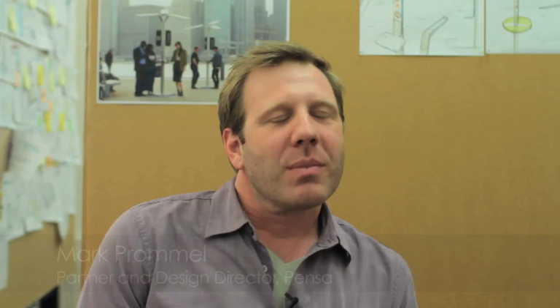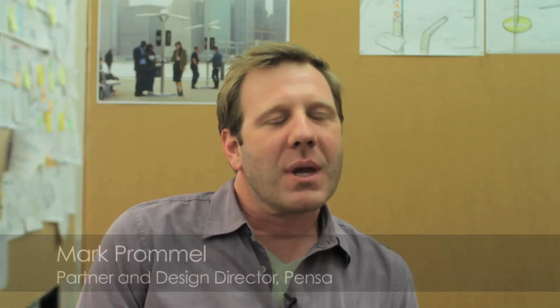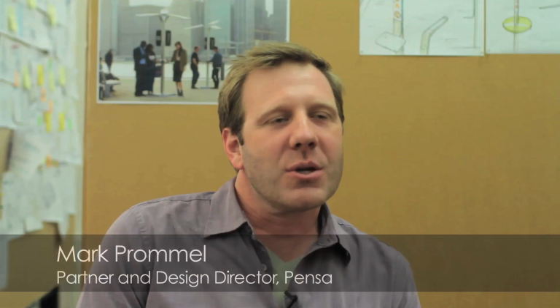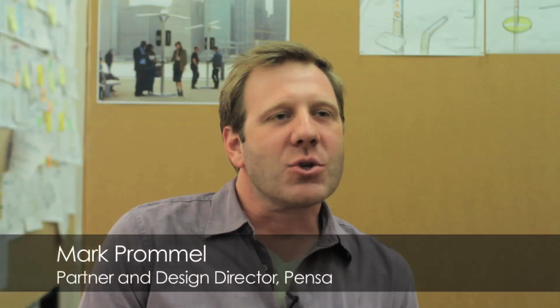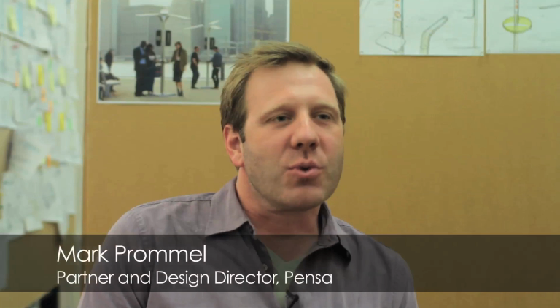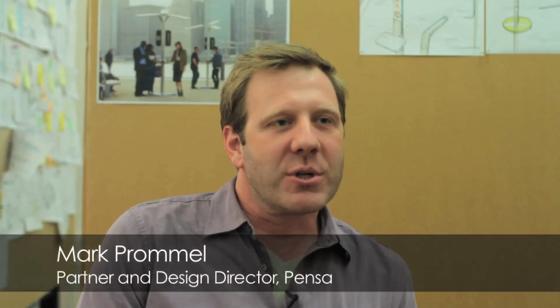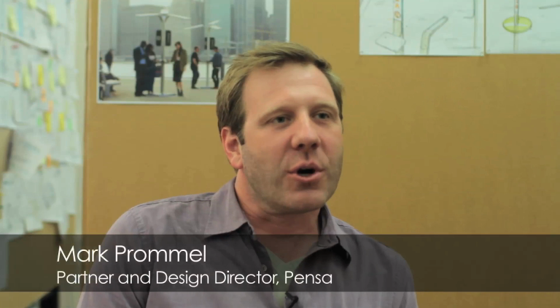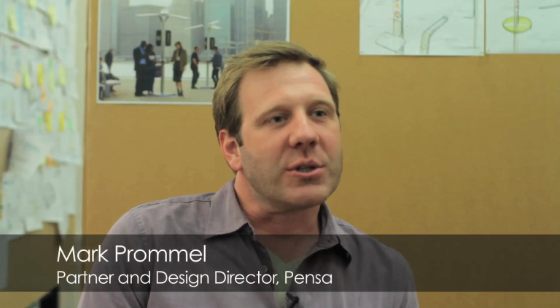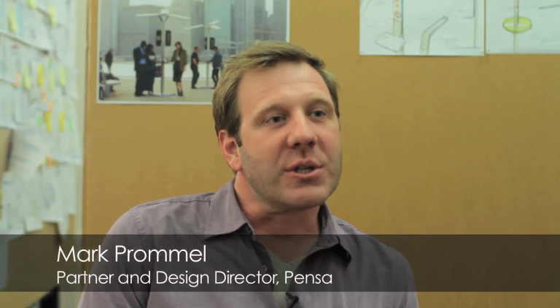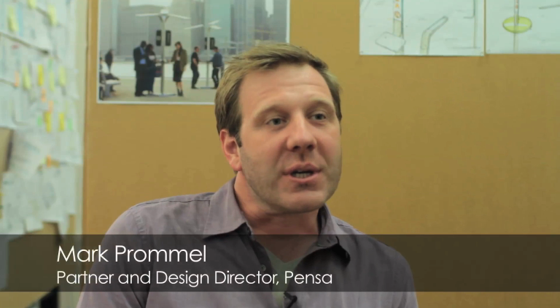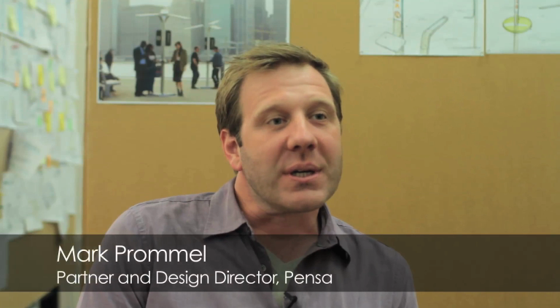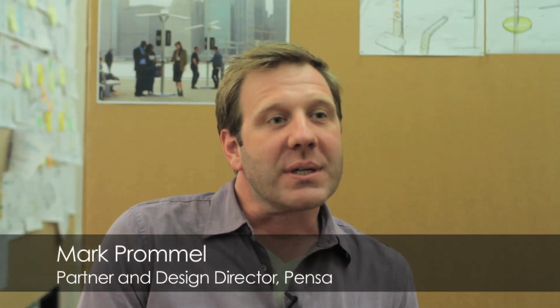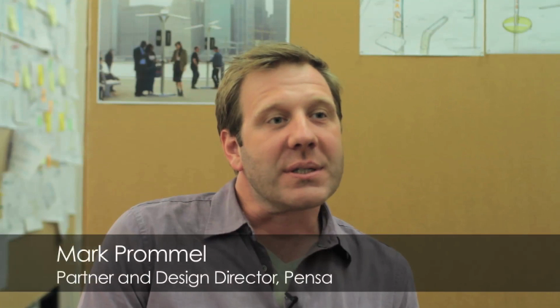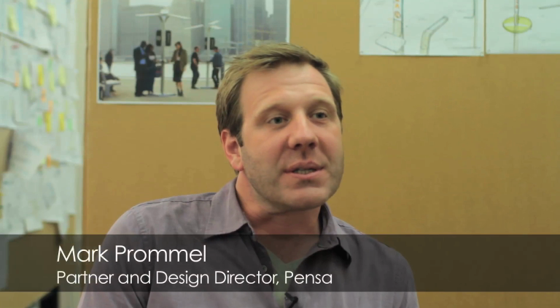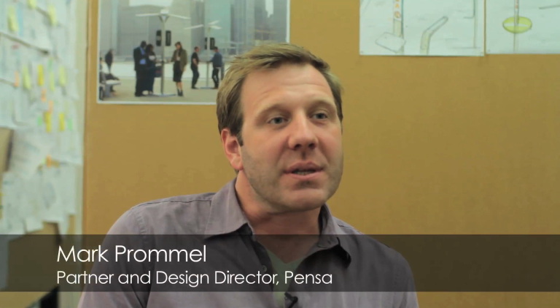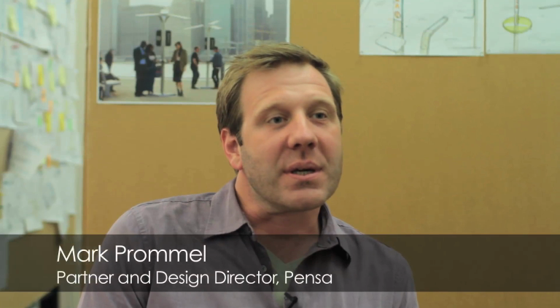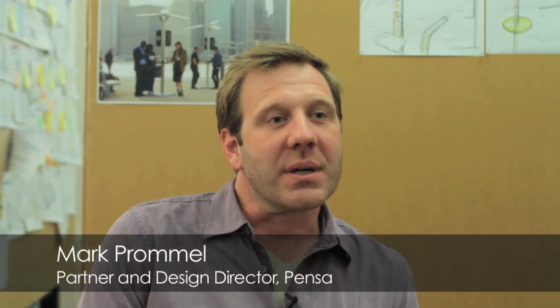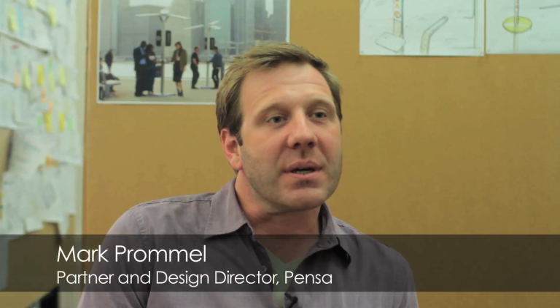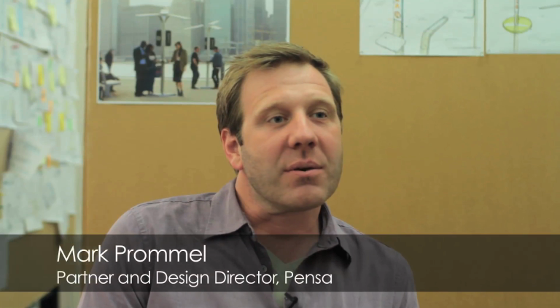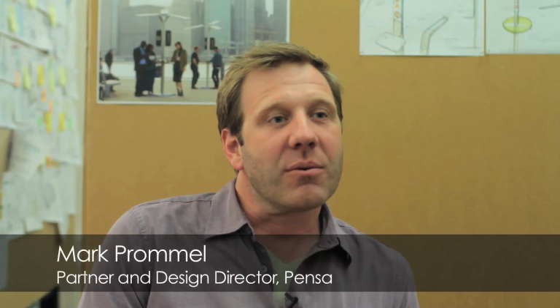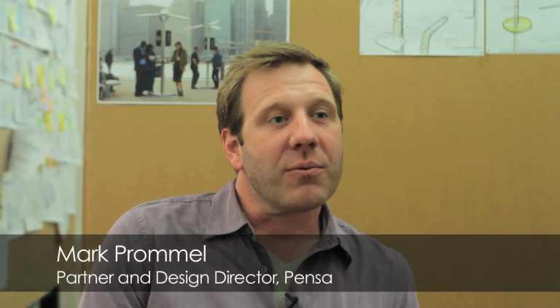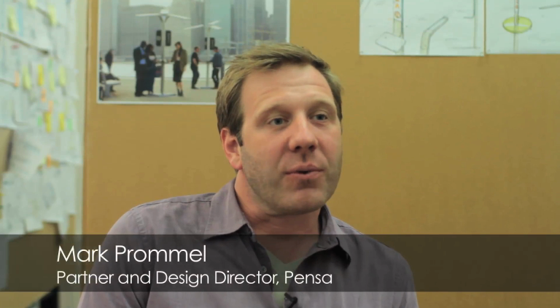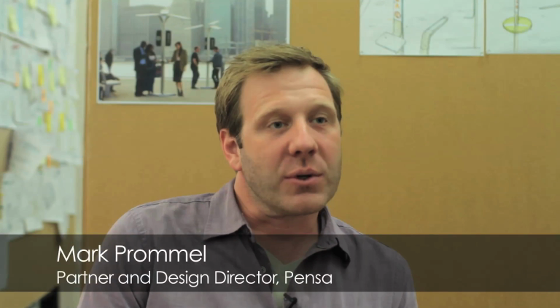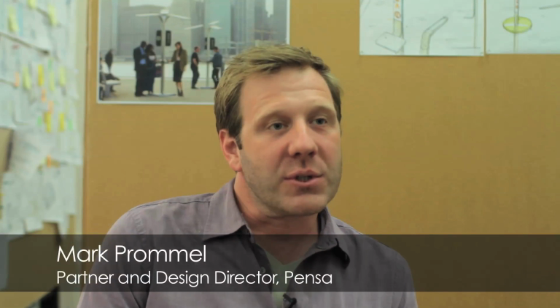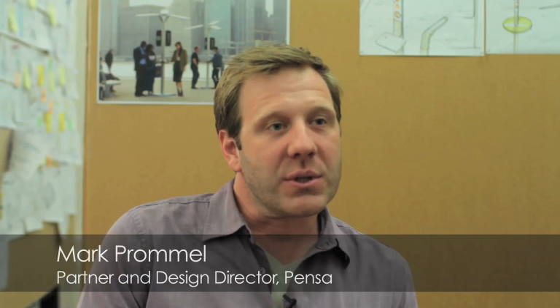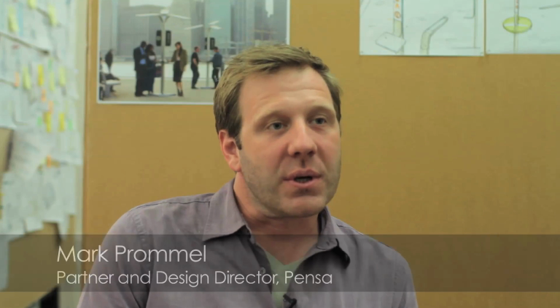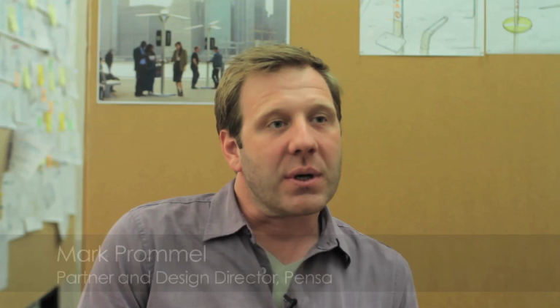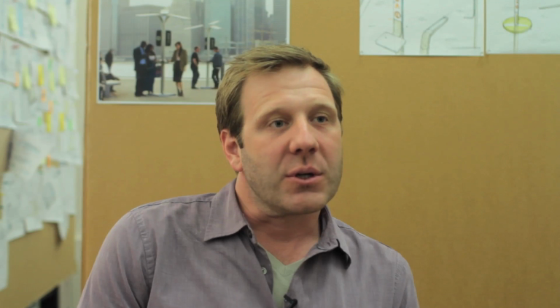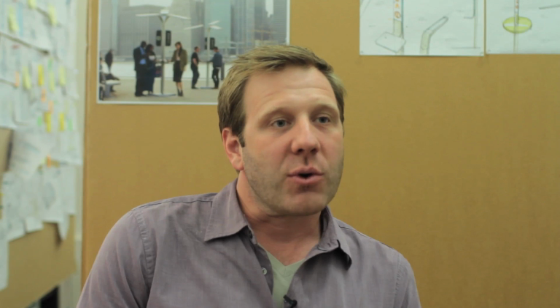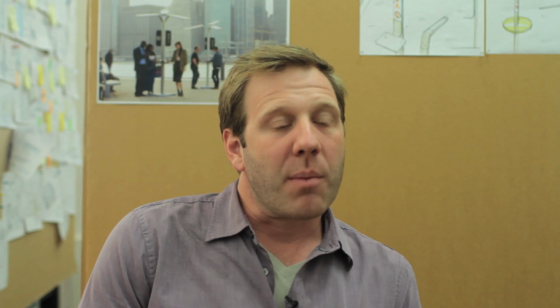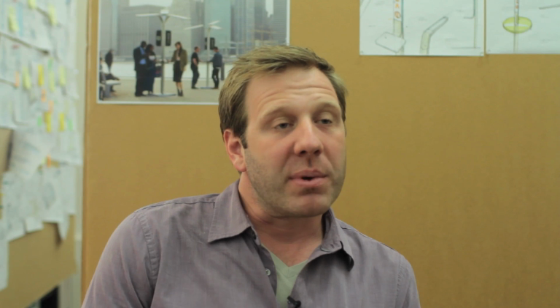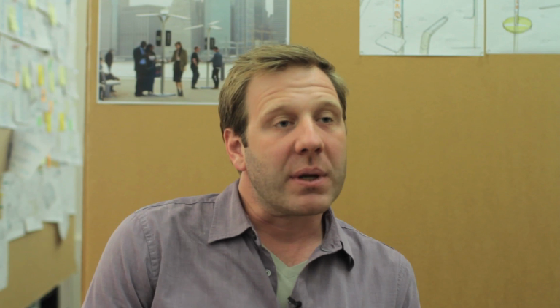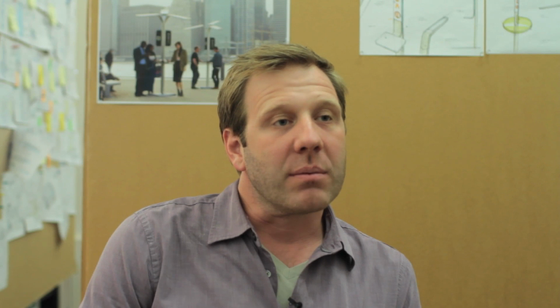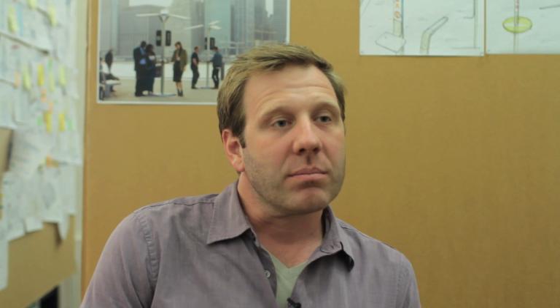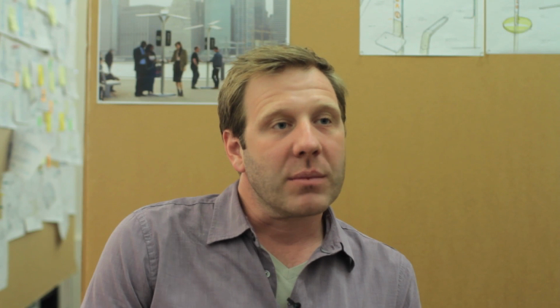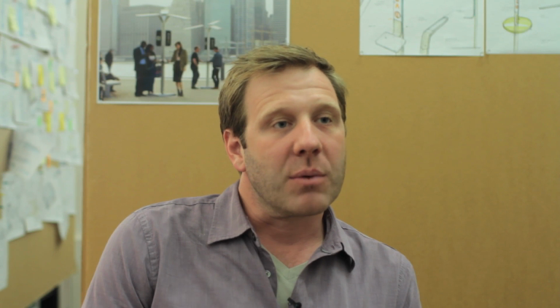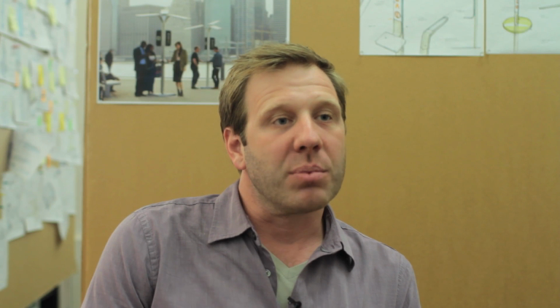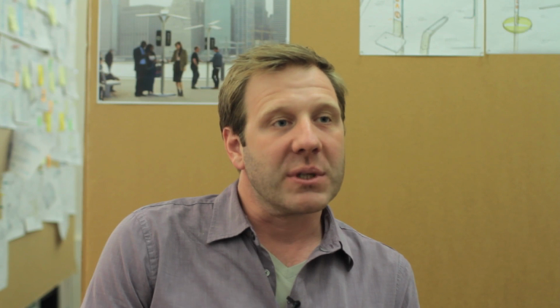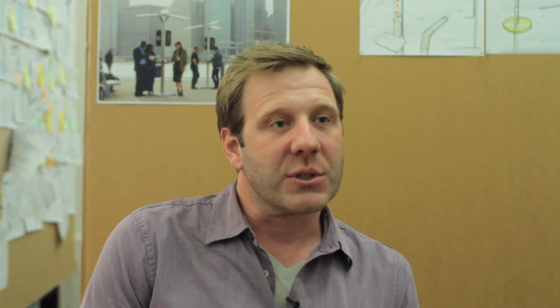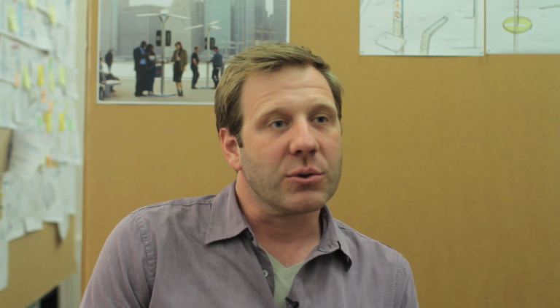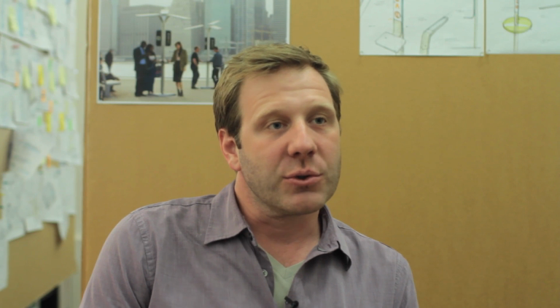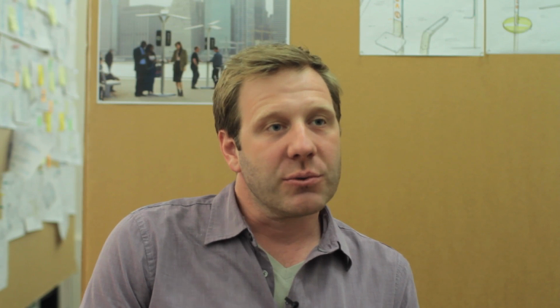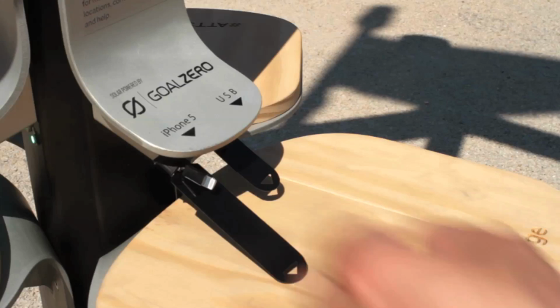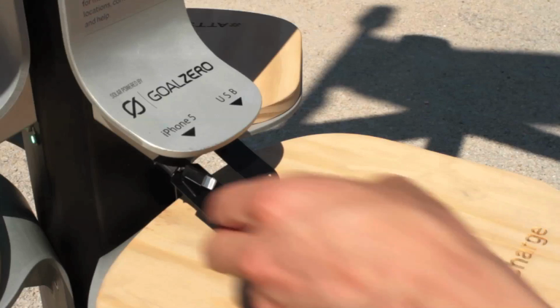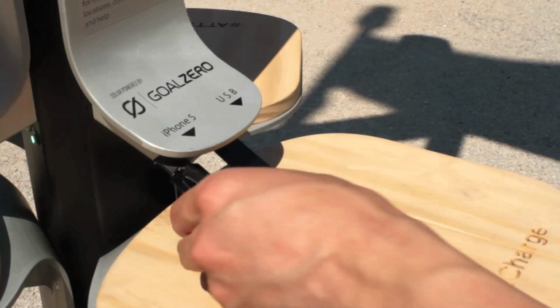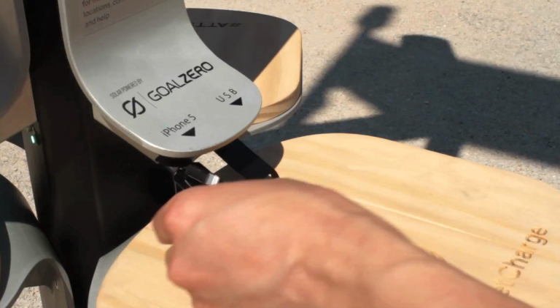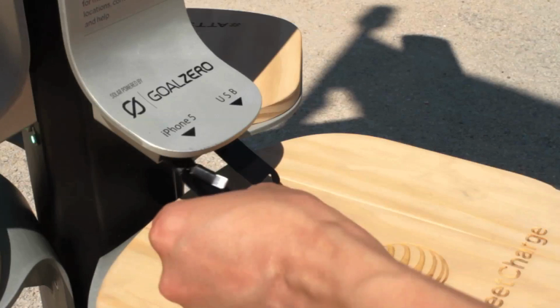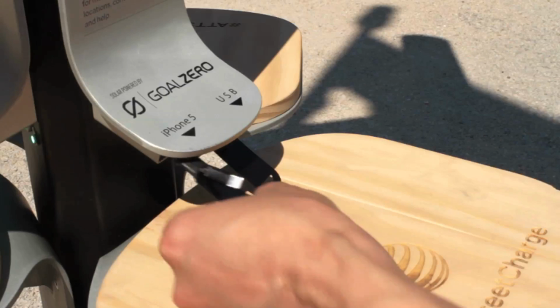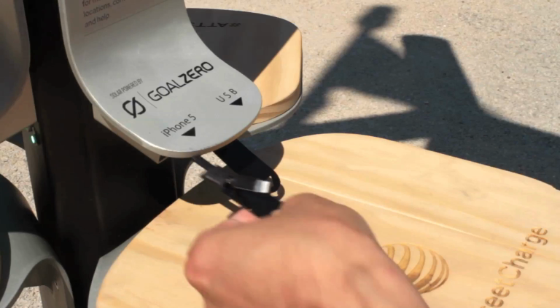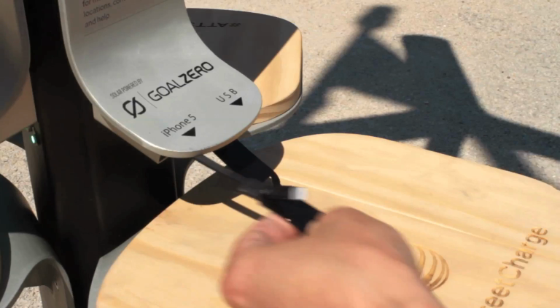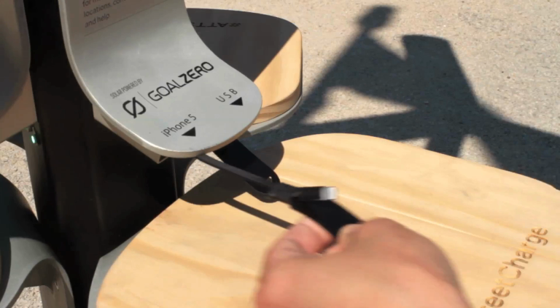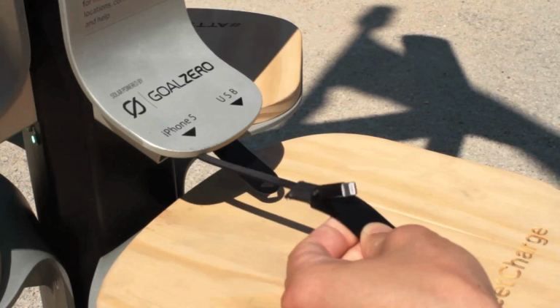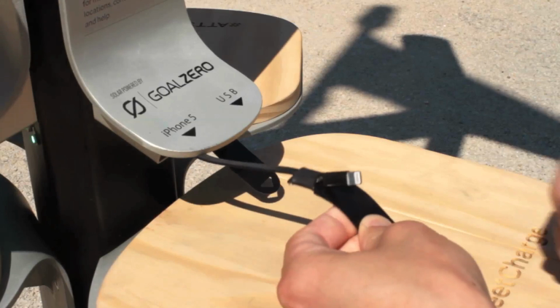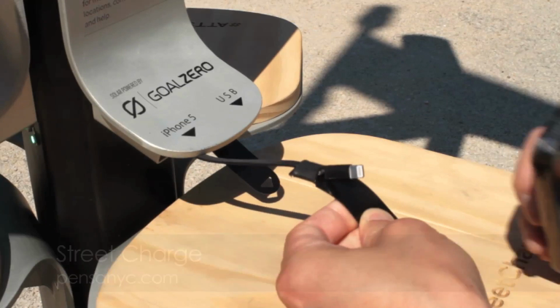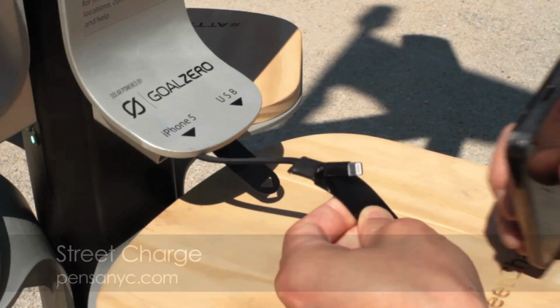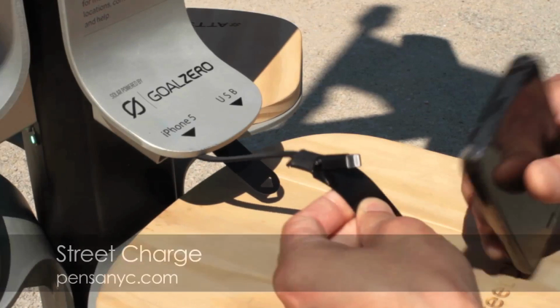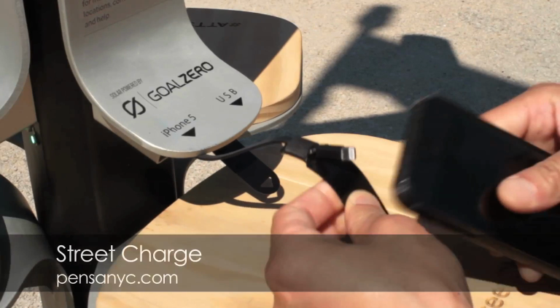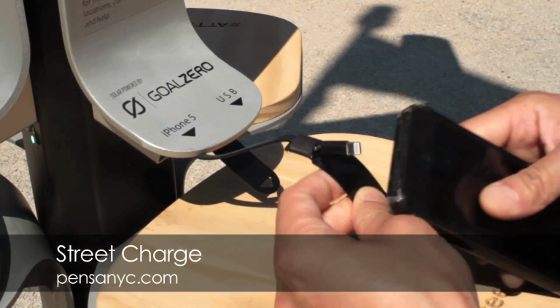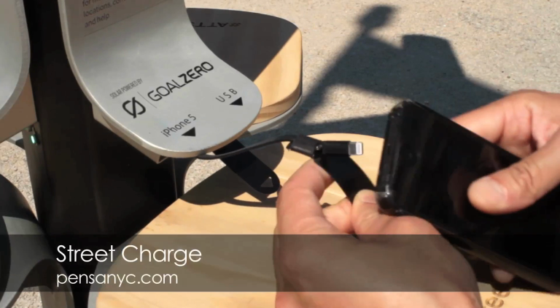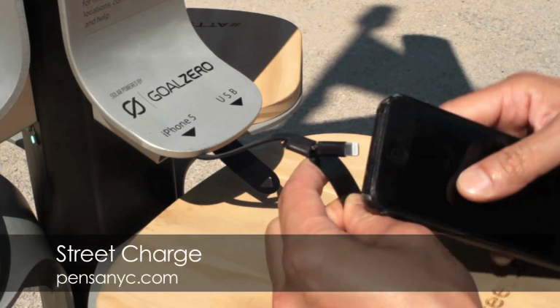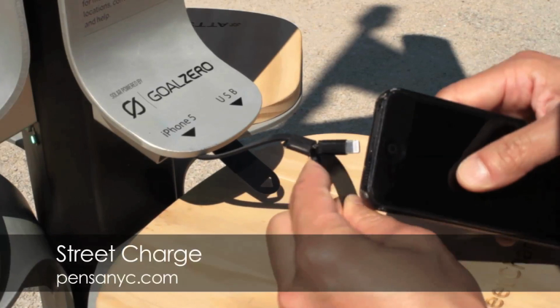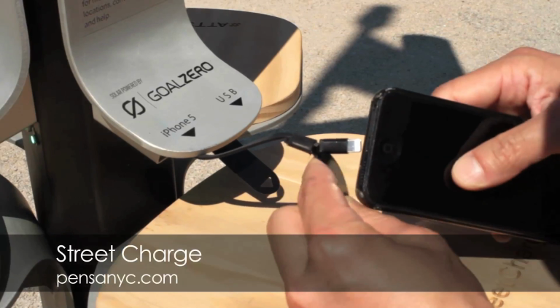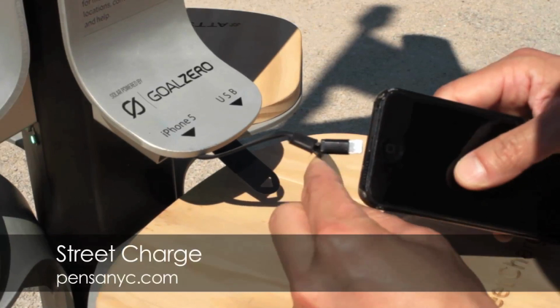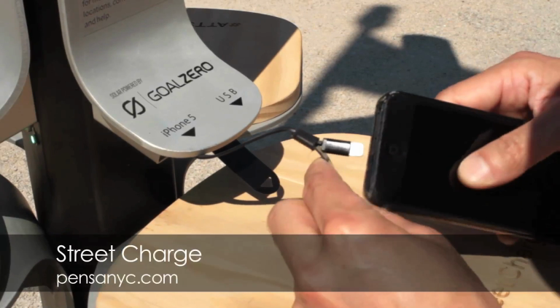Street Charge is the first drop-in complete solution for solar charging of mobile devices.